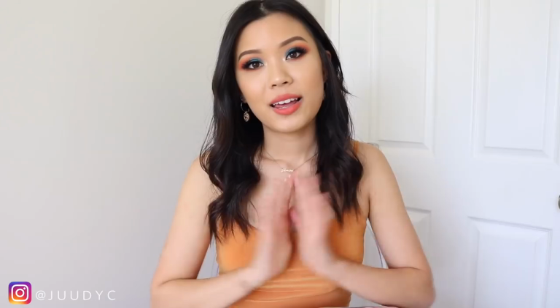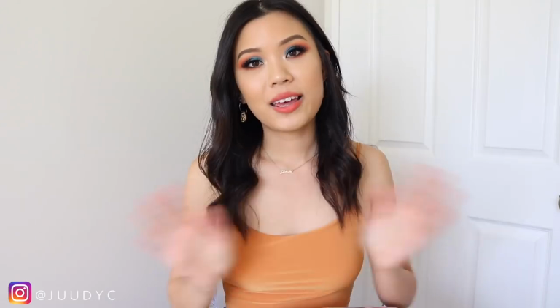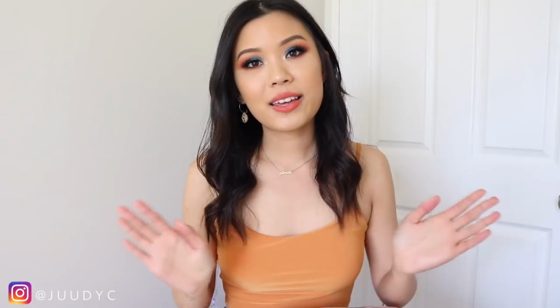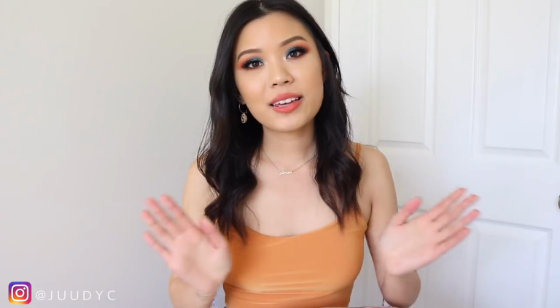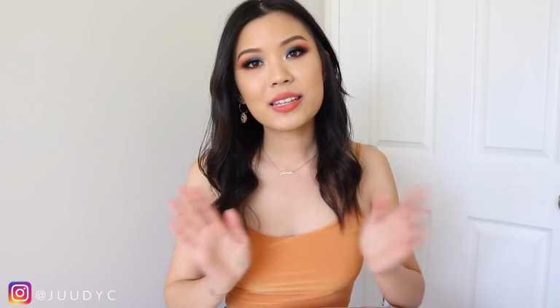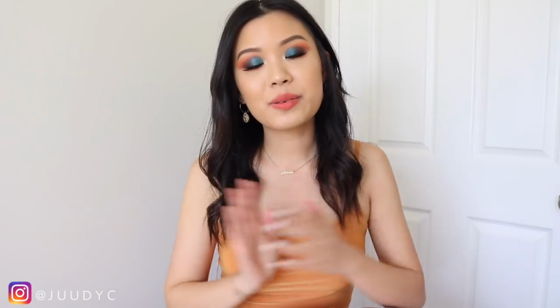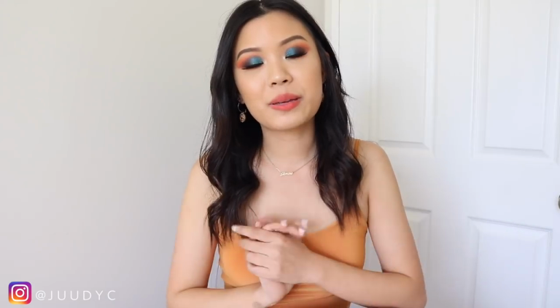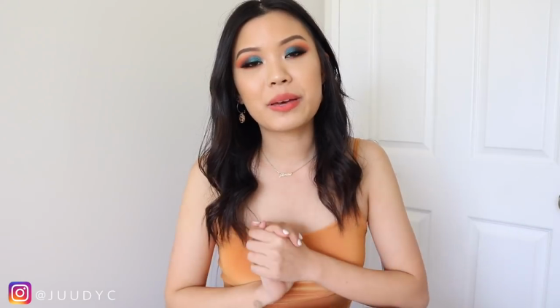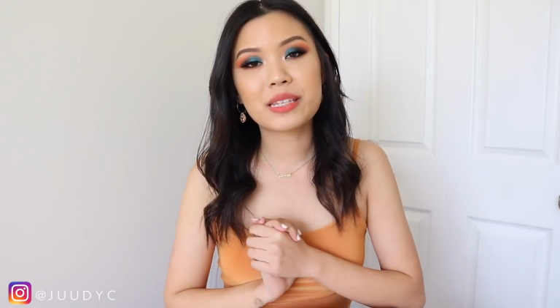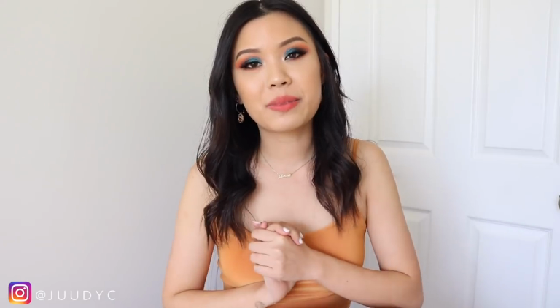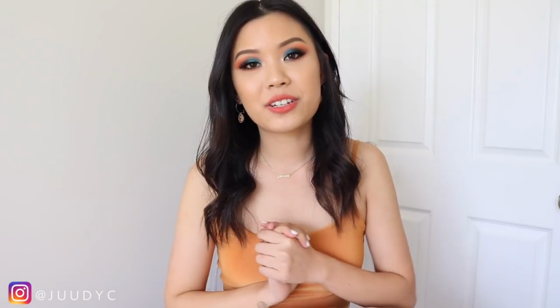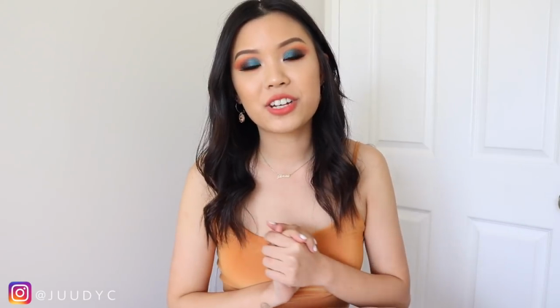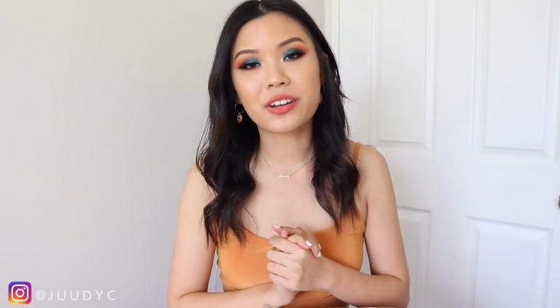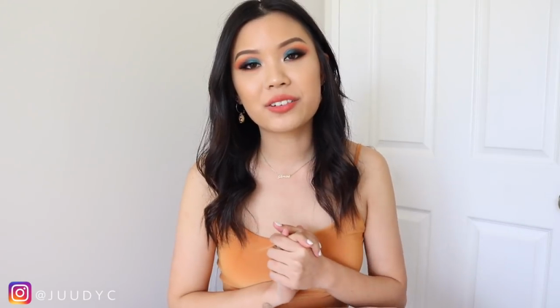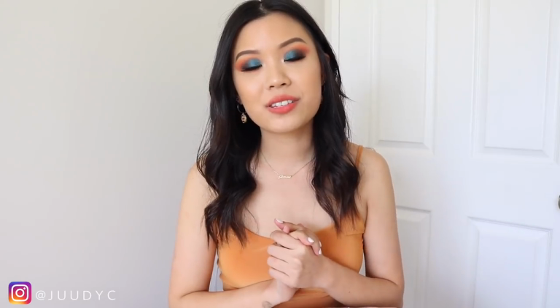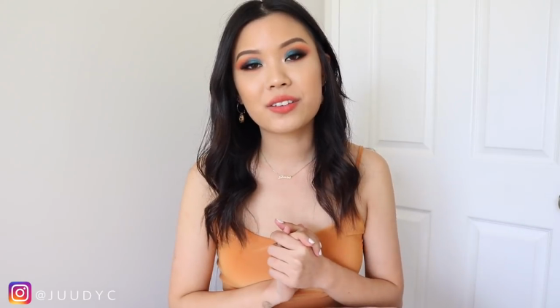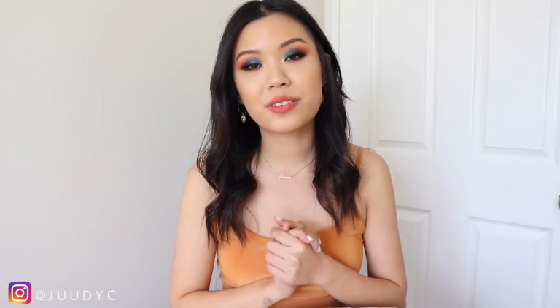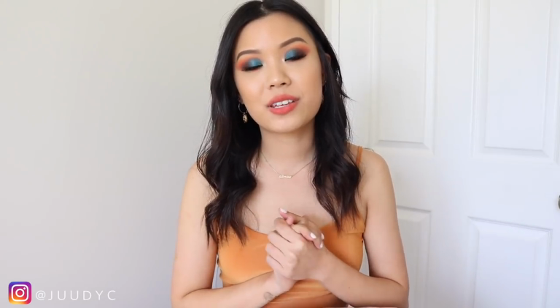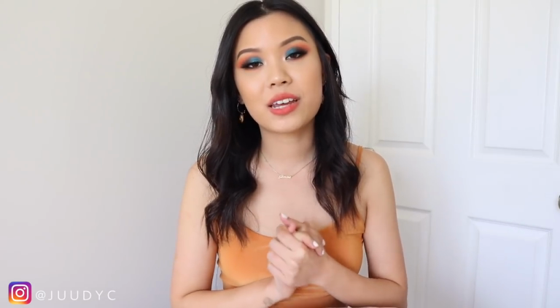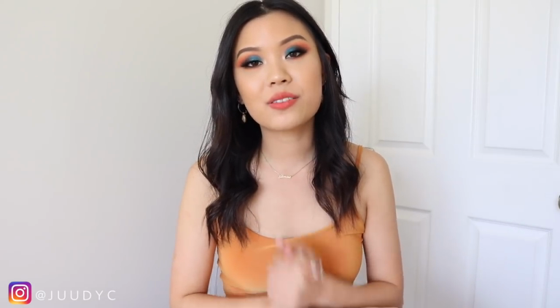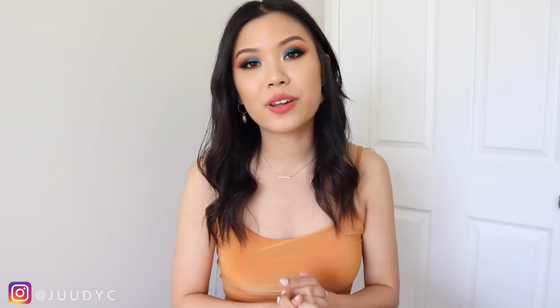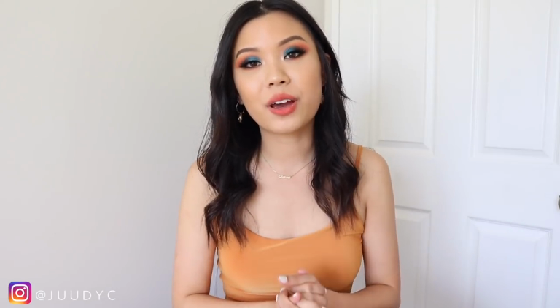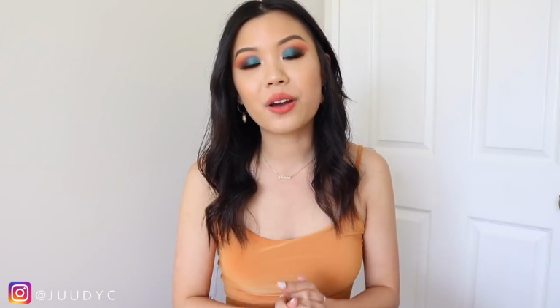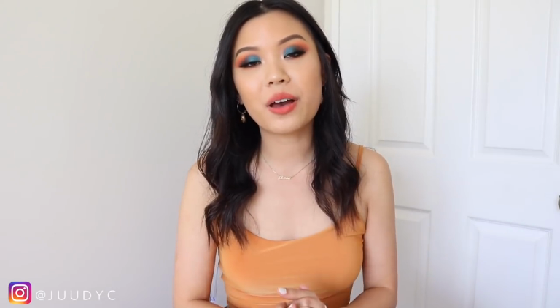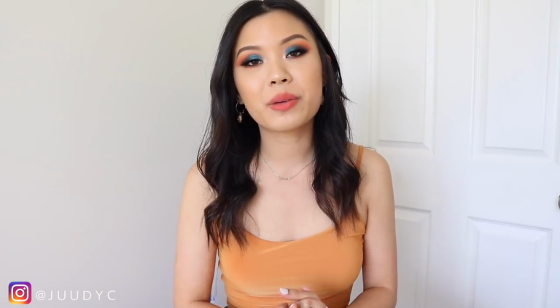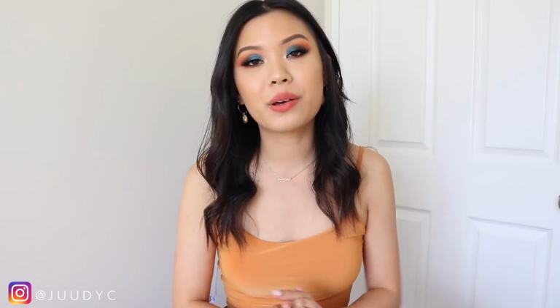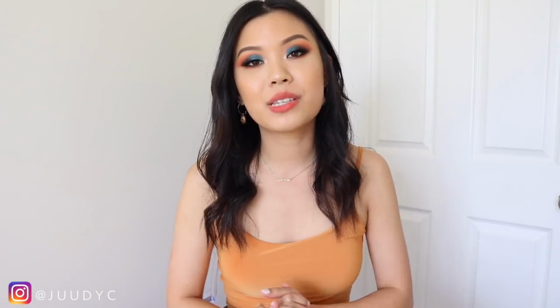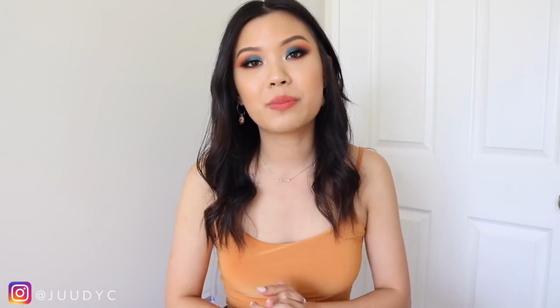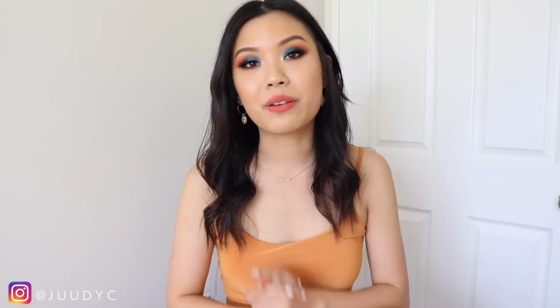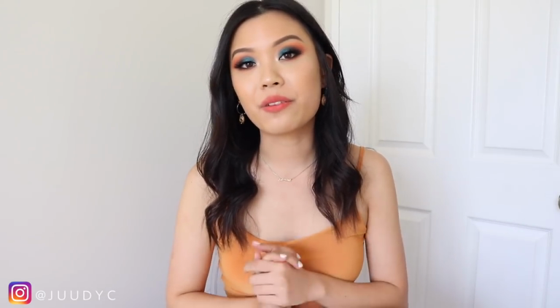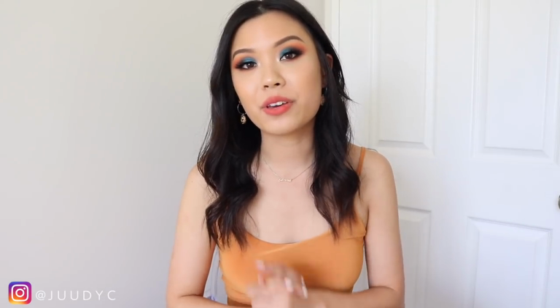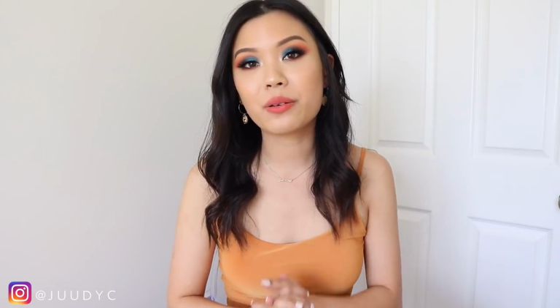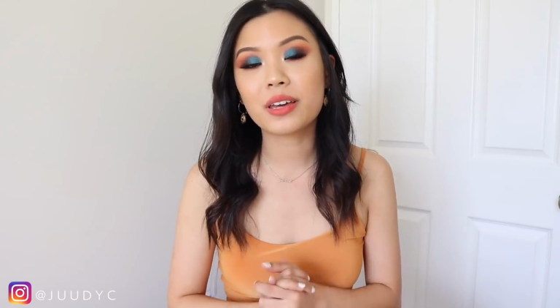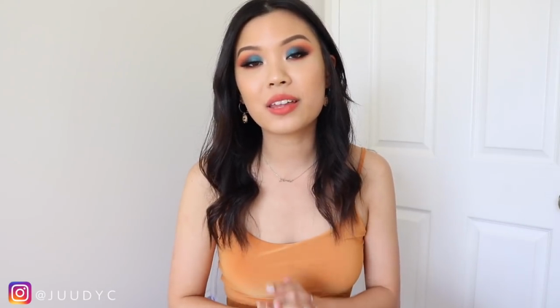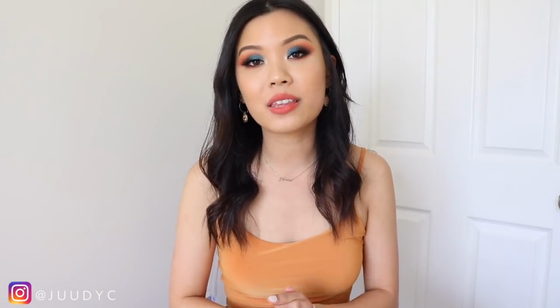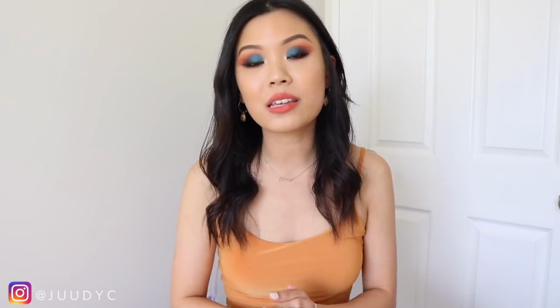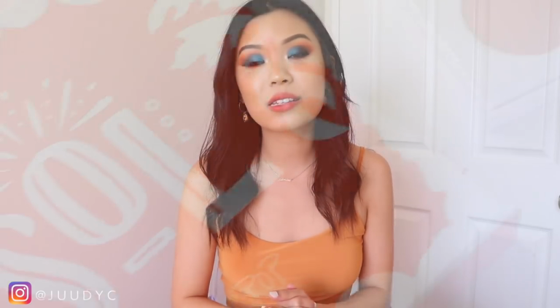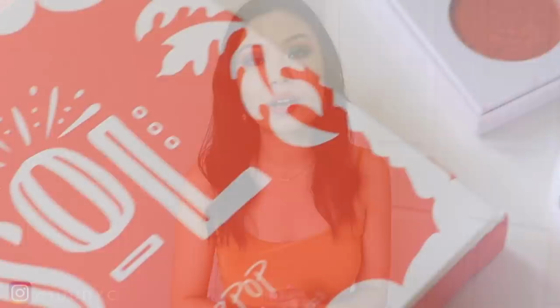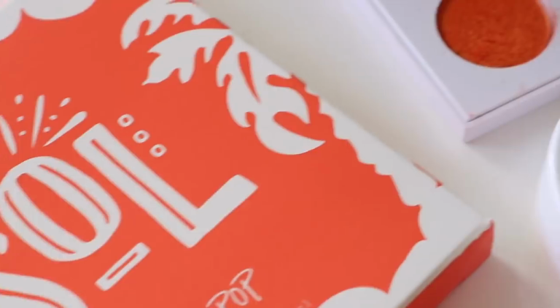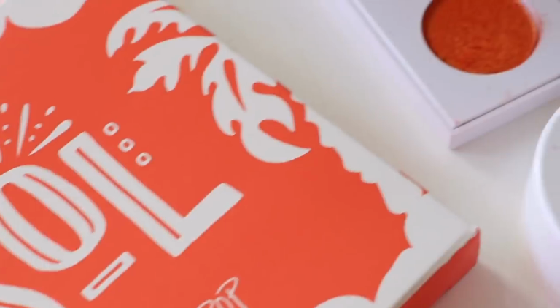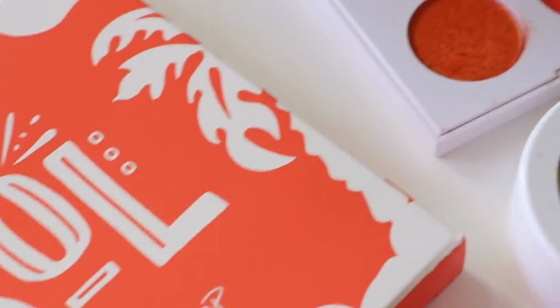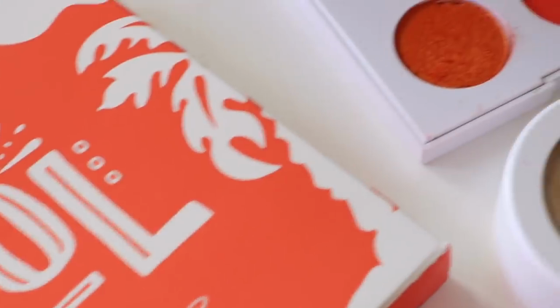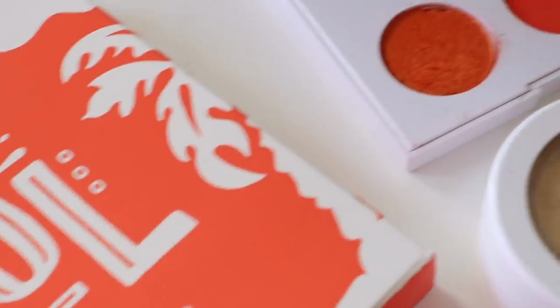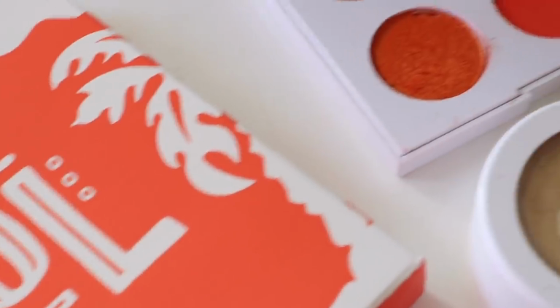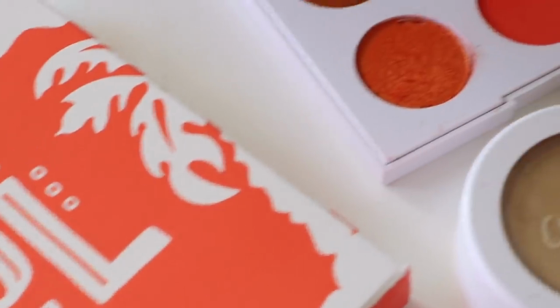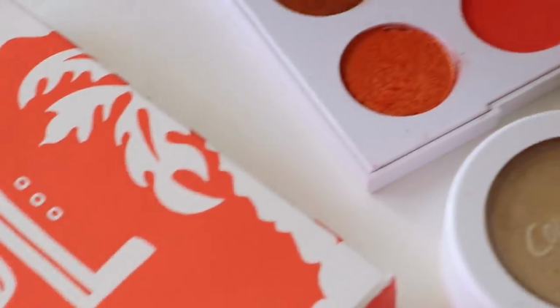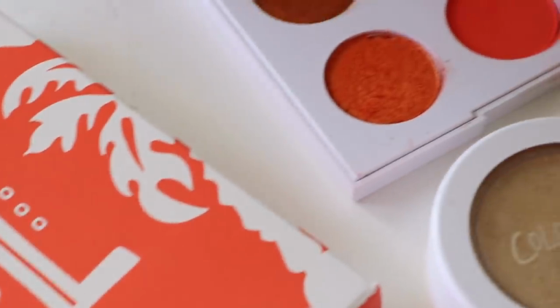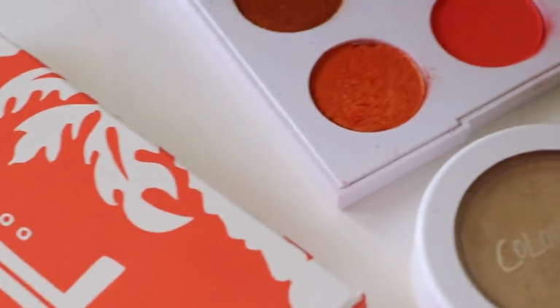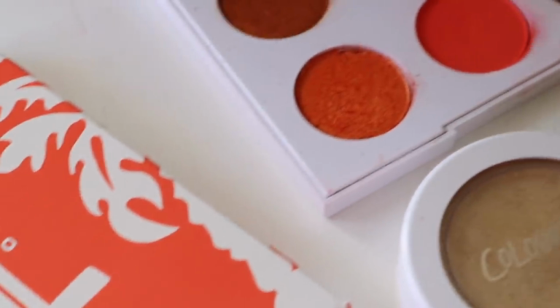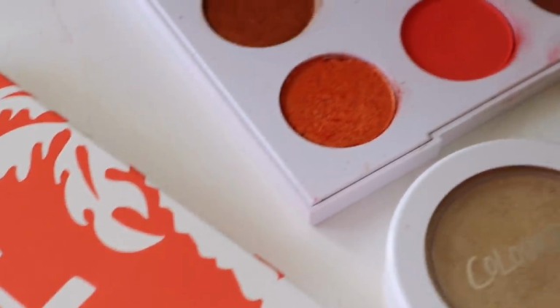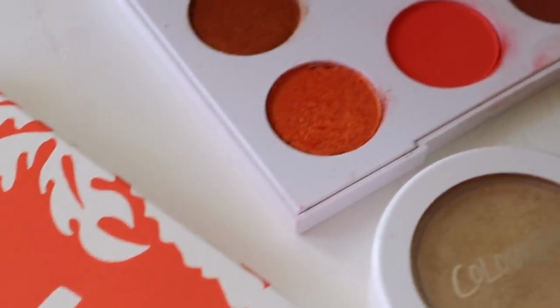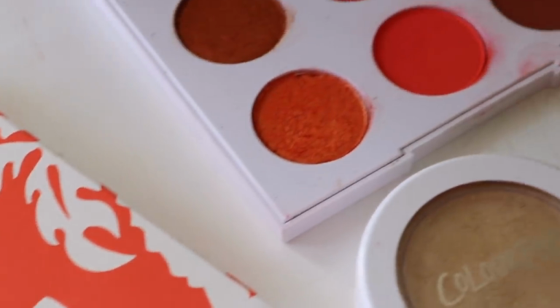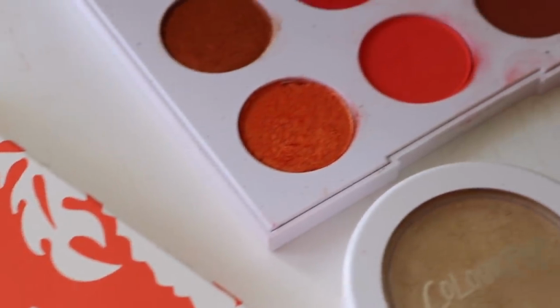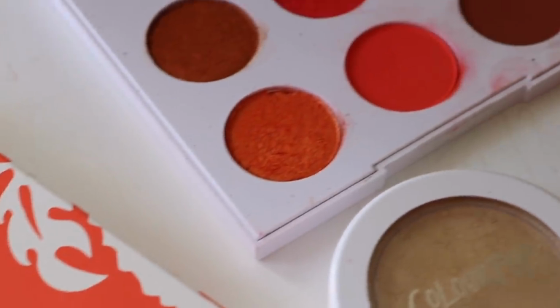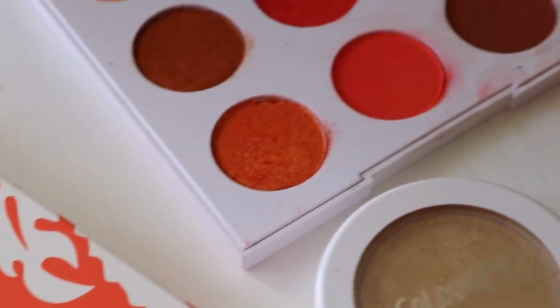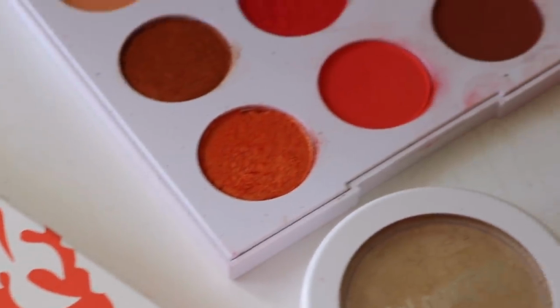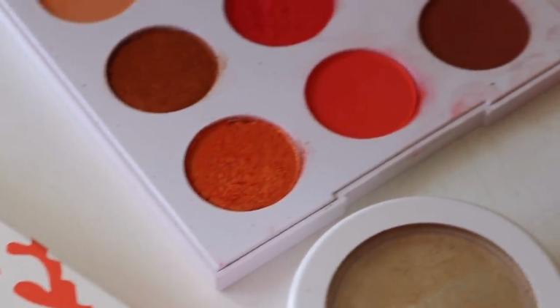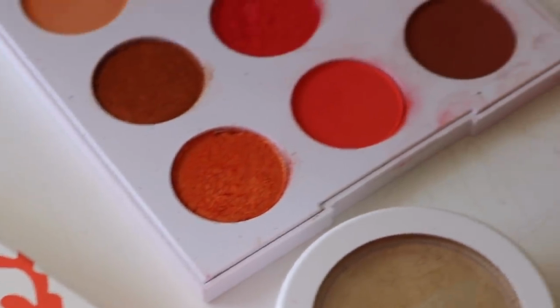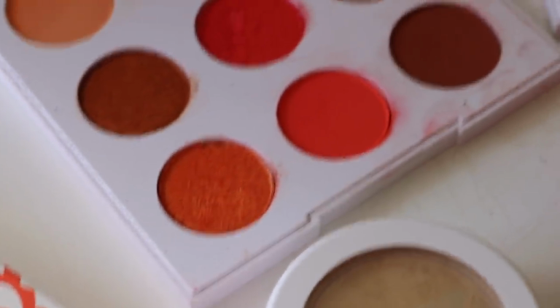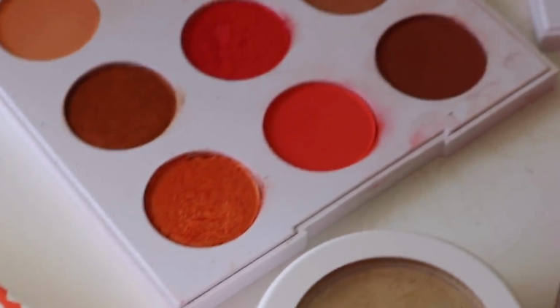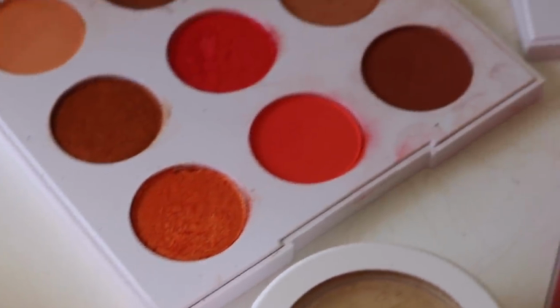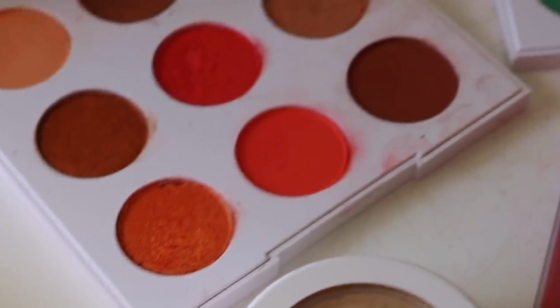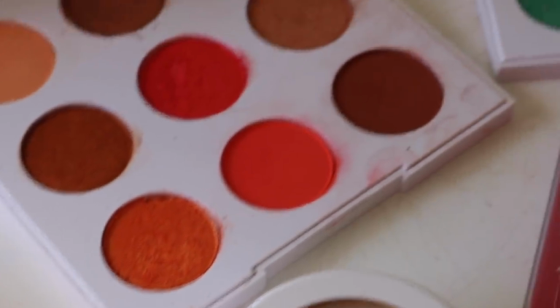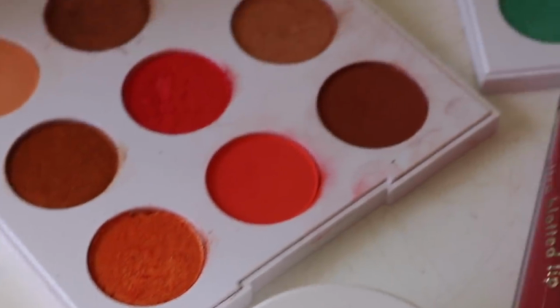Hey guys, welcome back to my channel. For today's video, I'm going to be reviewing the Soul & Ma collection from Colourpop Cosmetics.